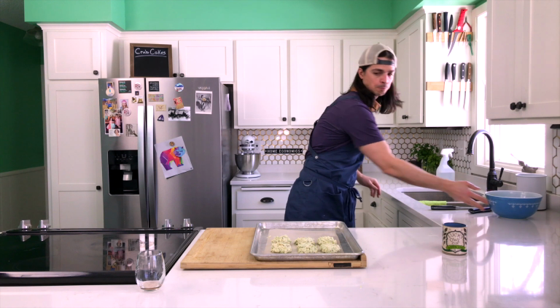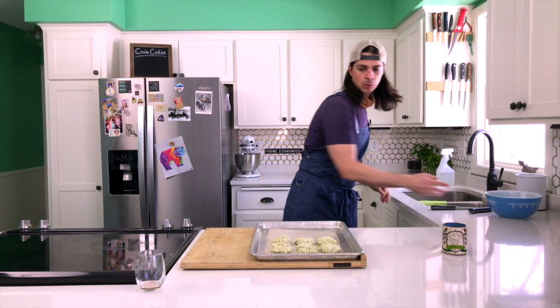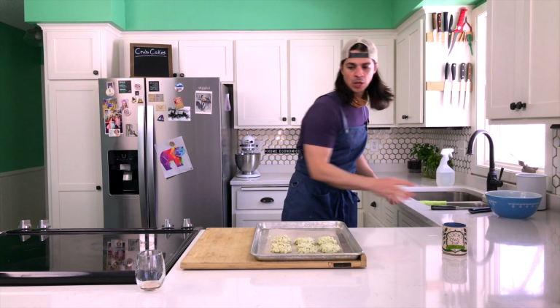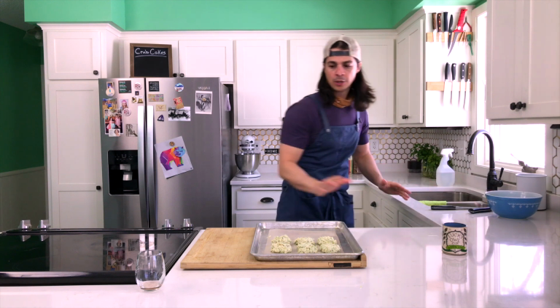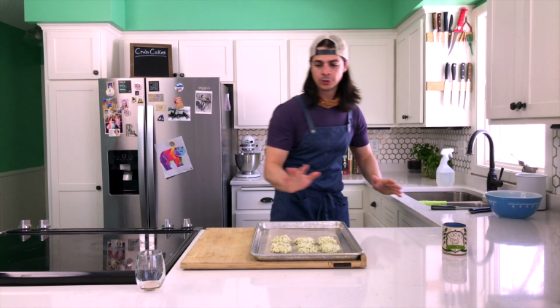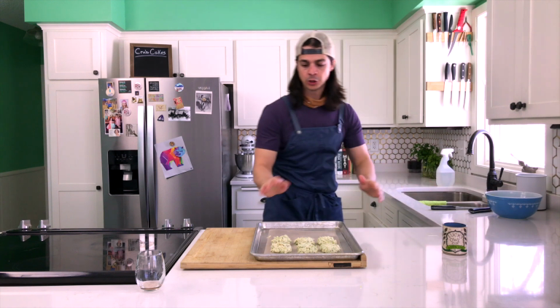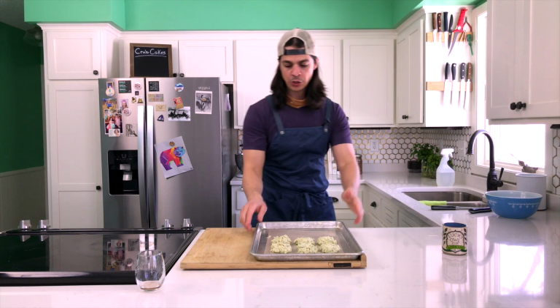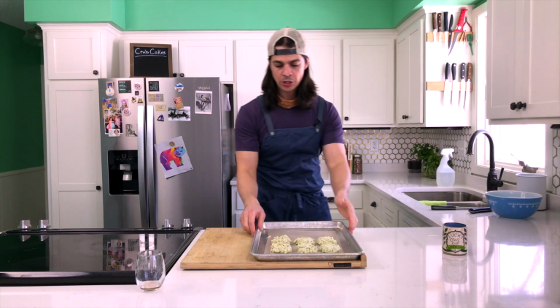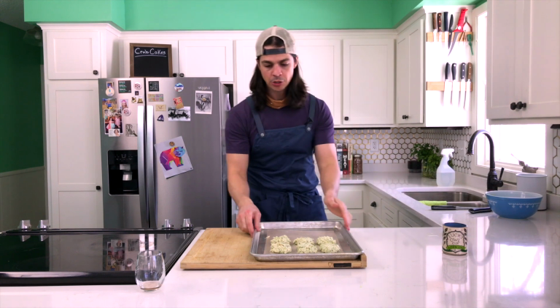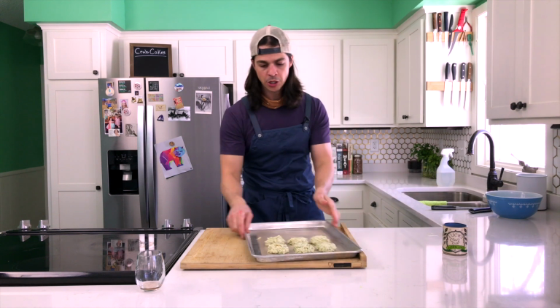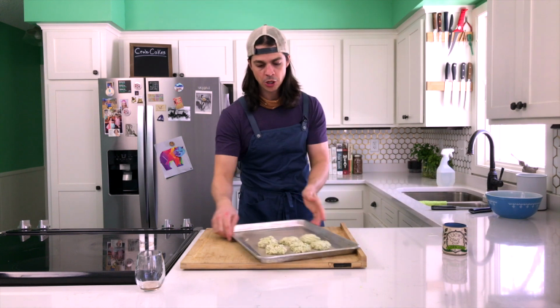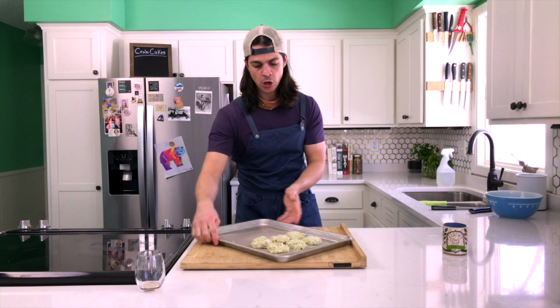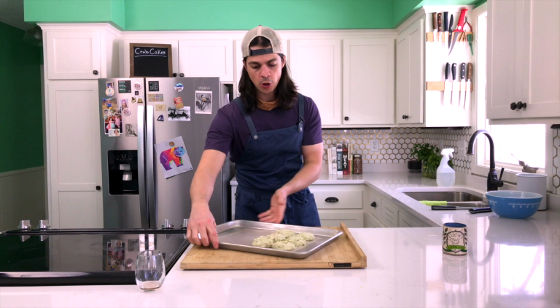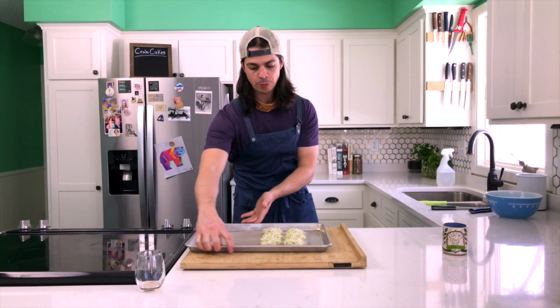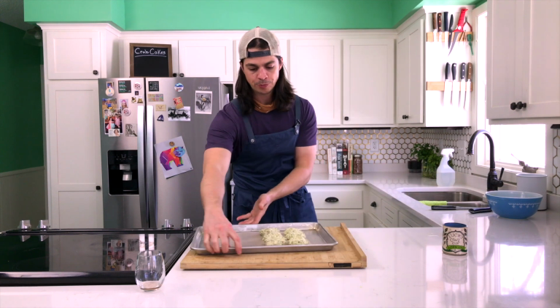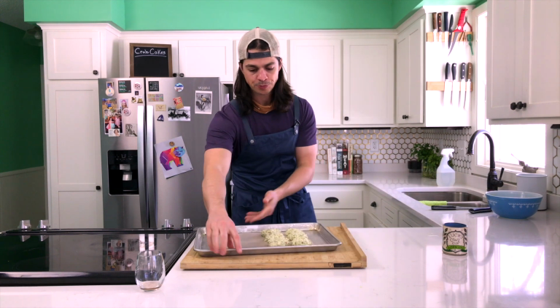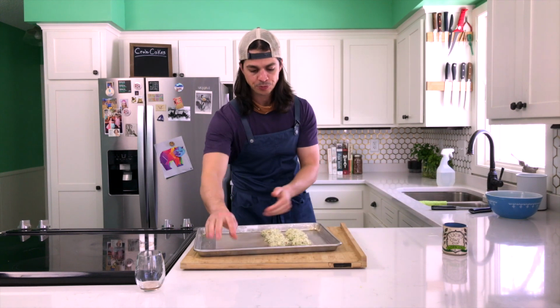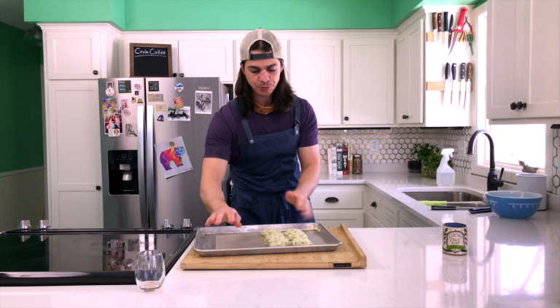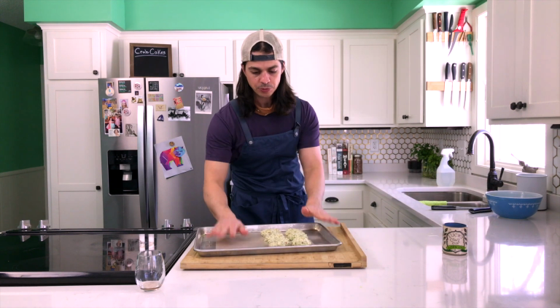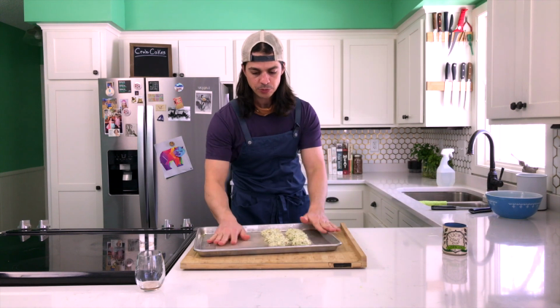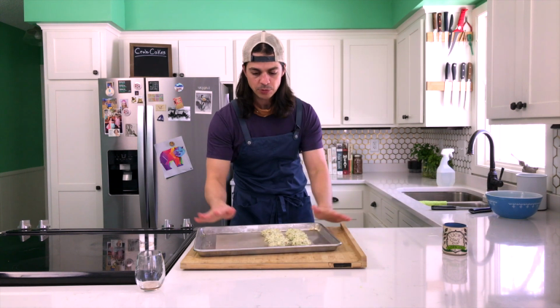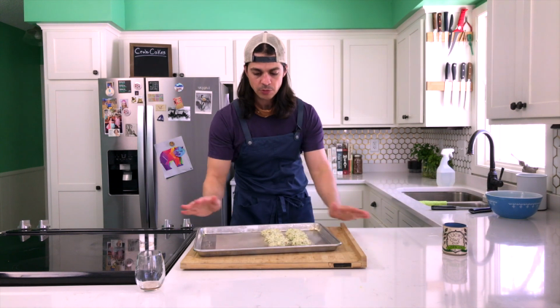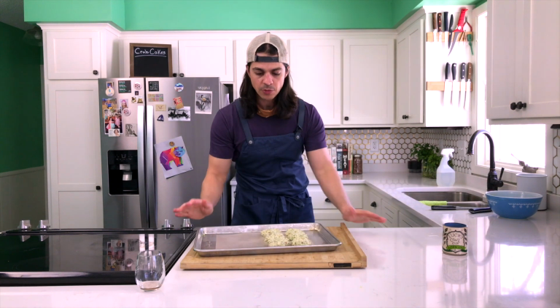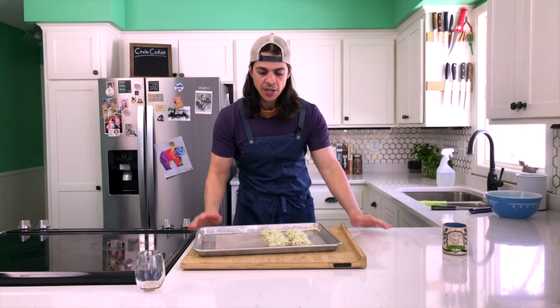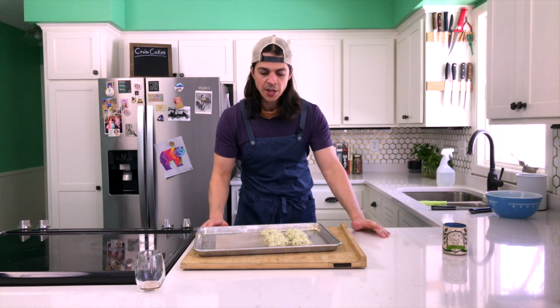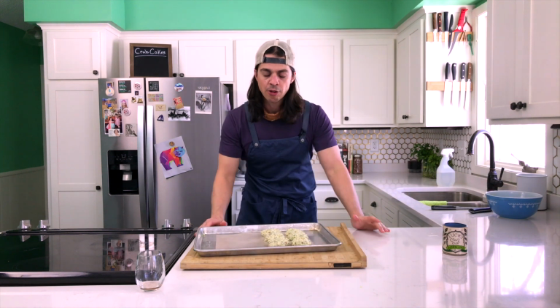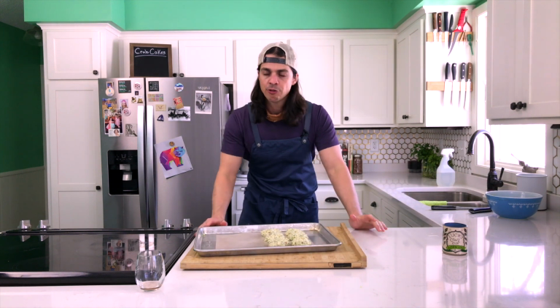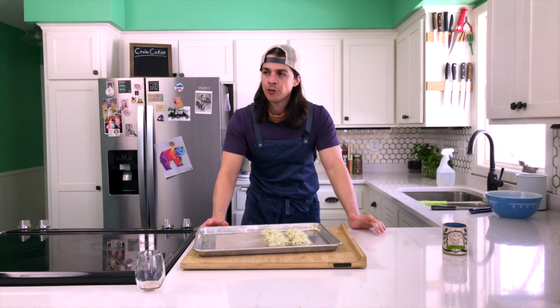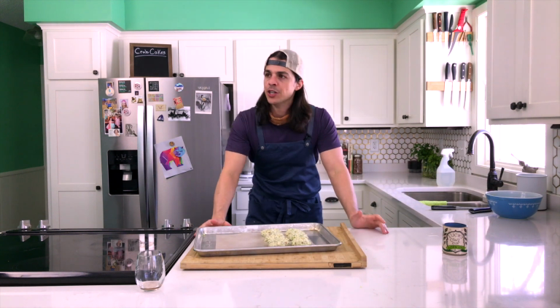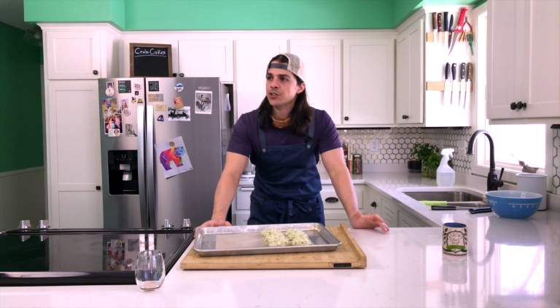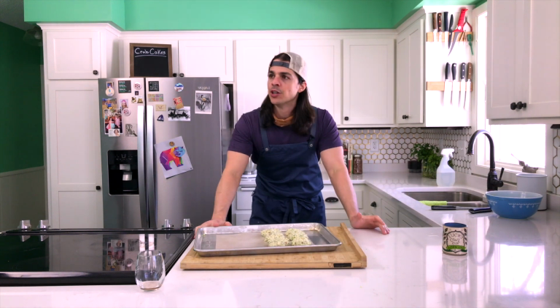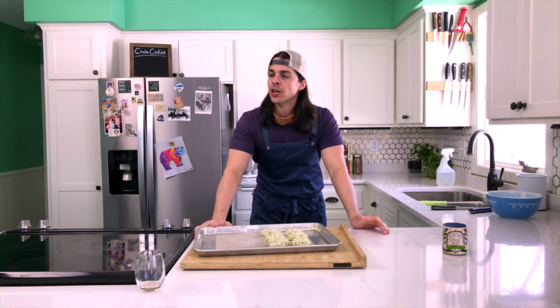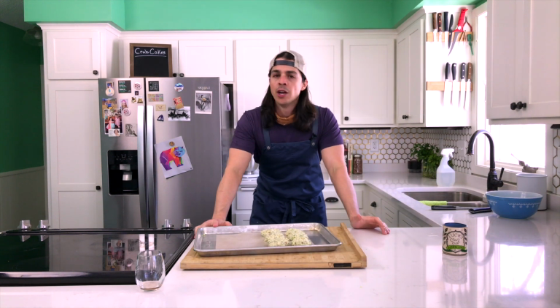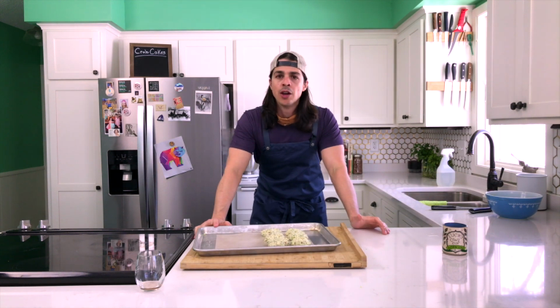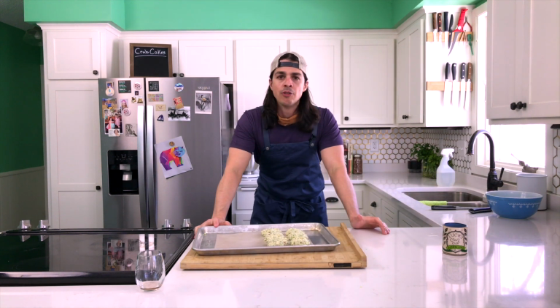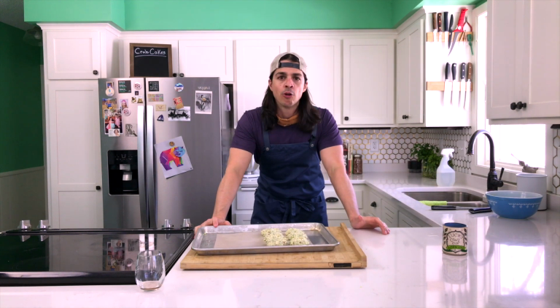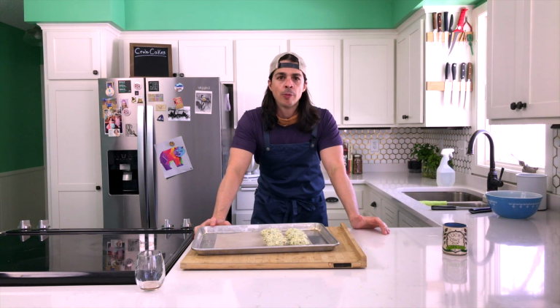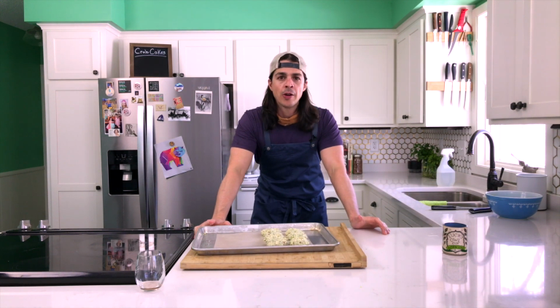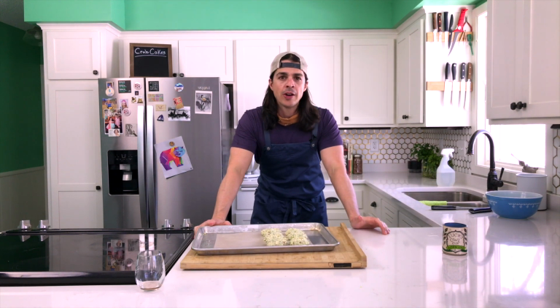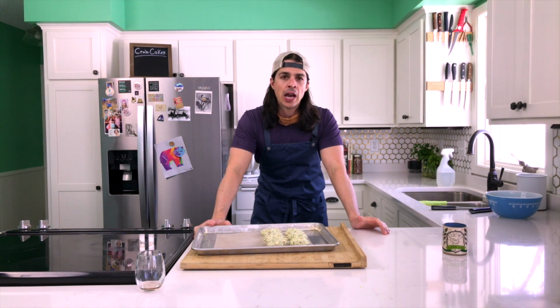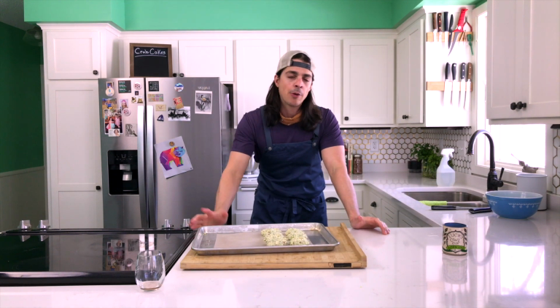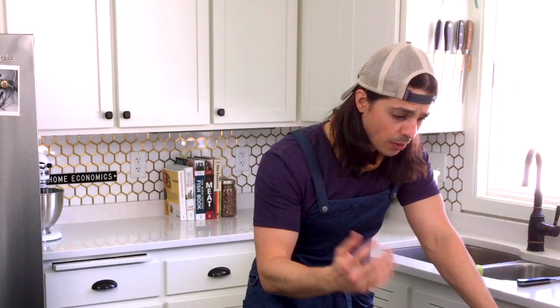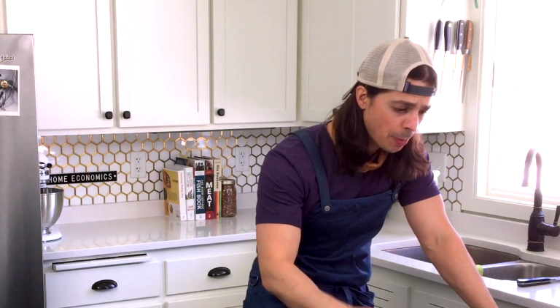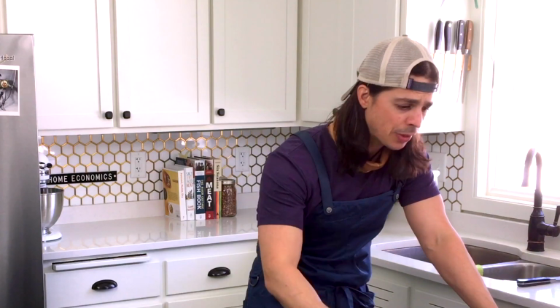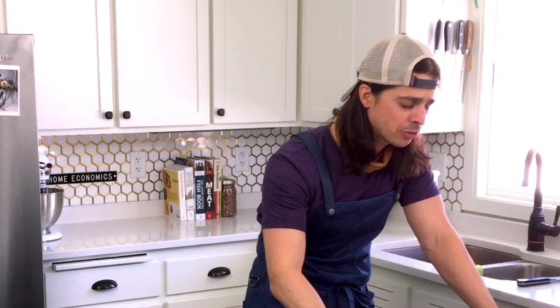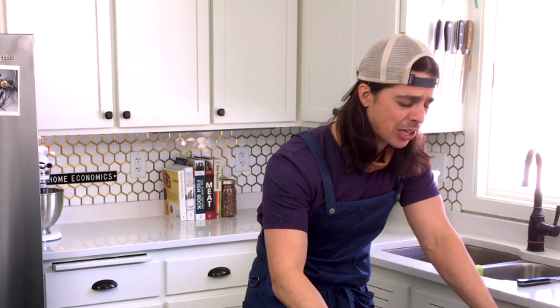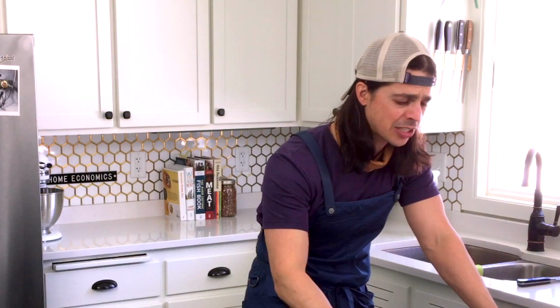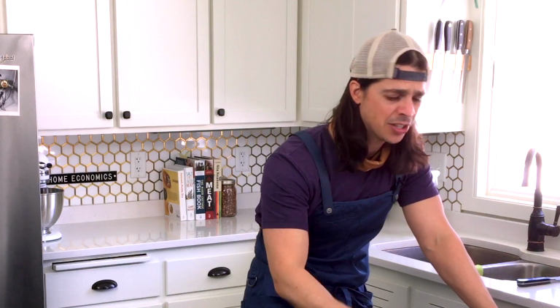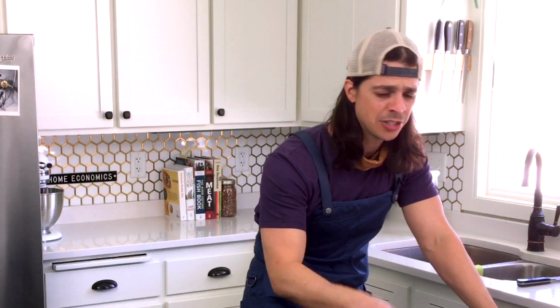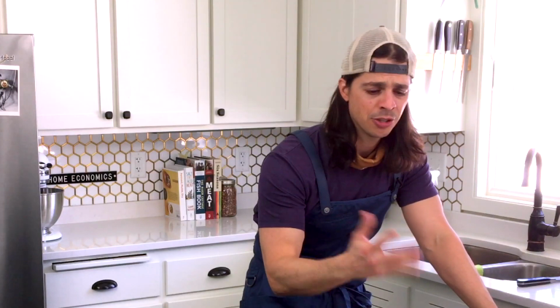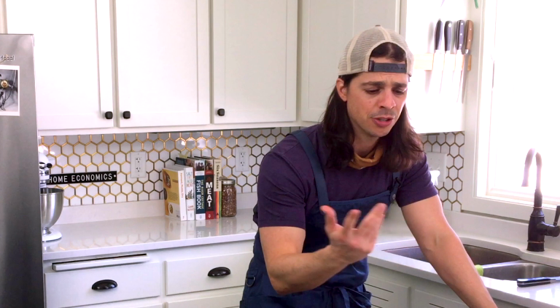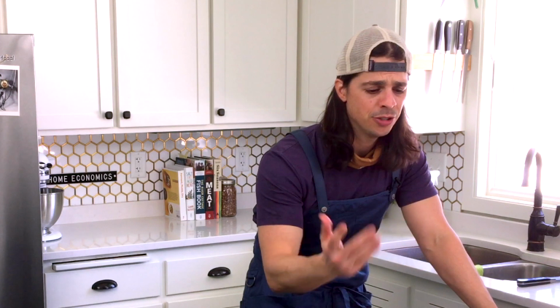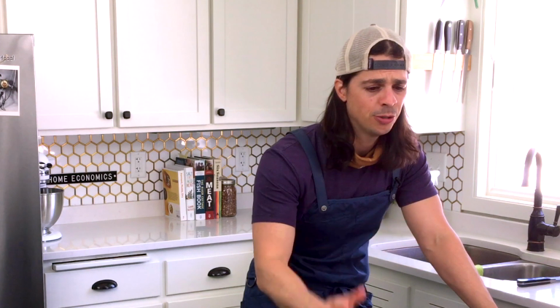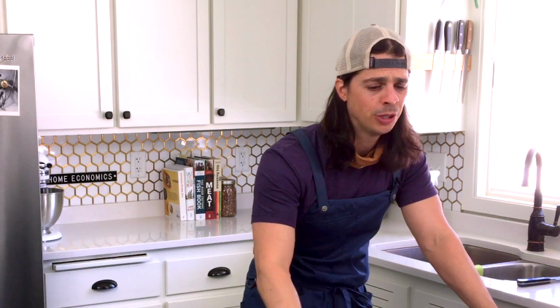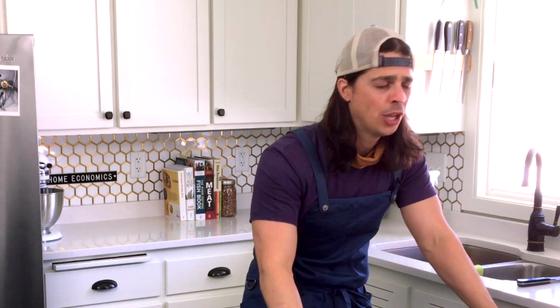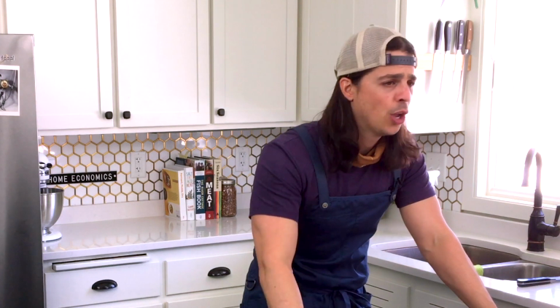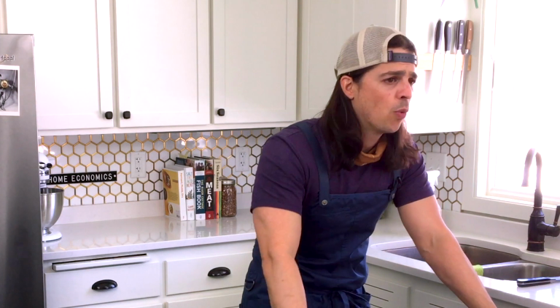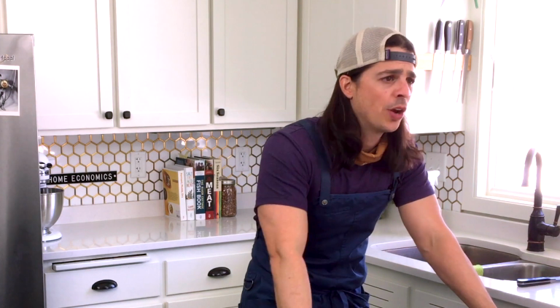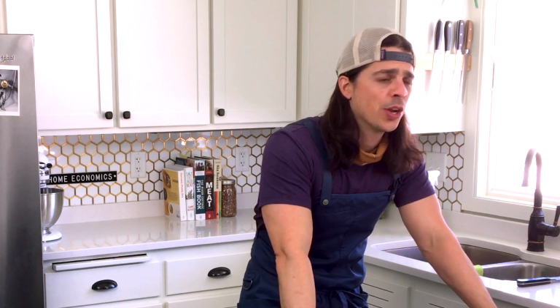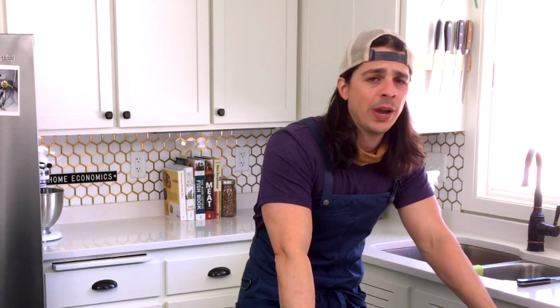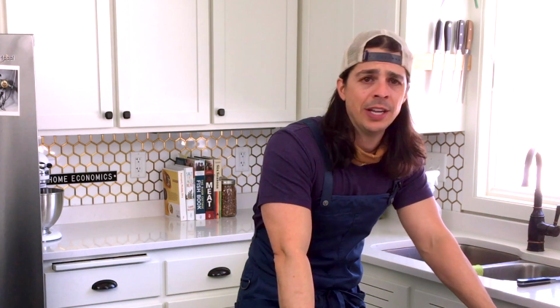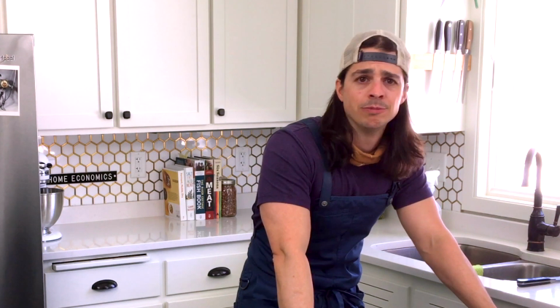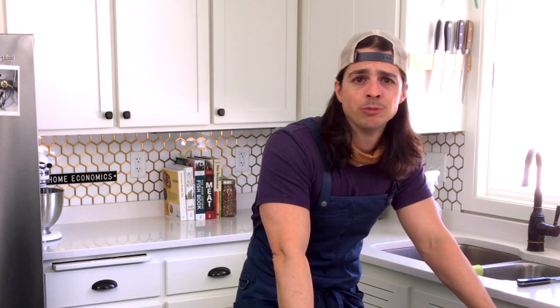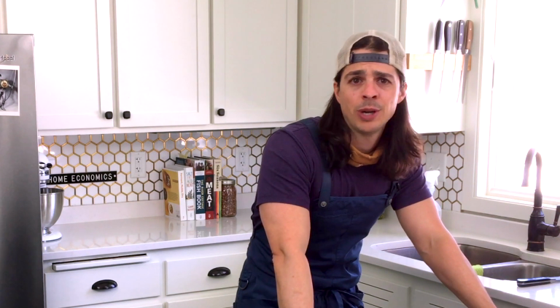These are going to go in our fridge for about an hour. There's lots of things you can do while you wait.